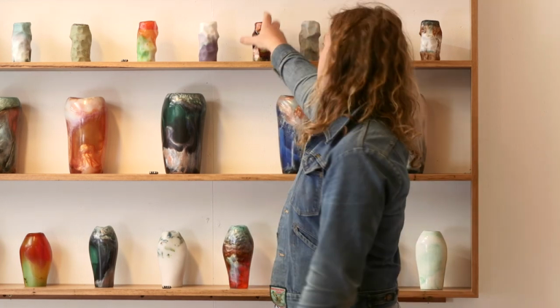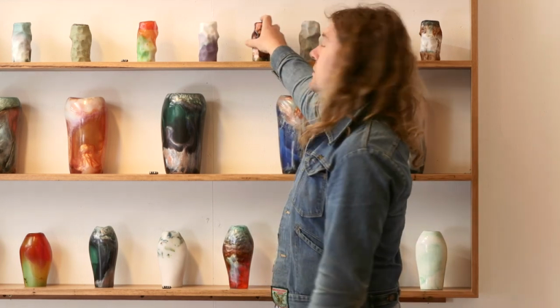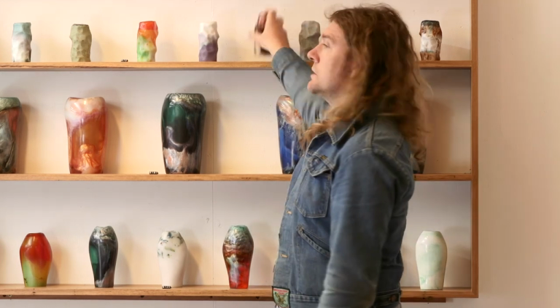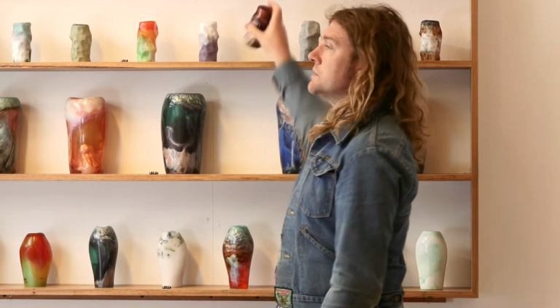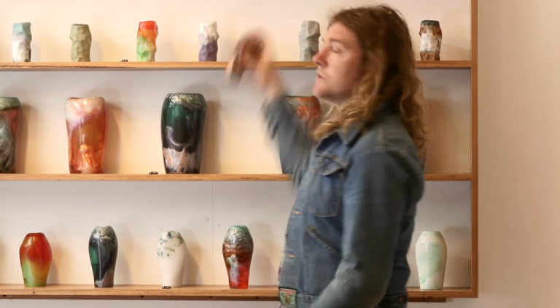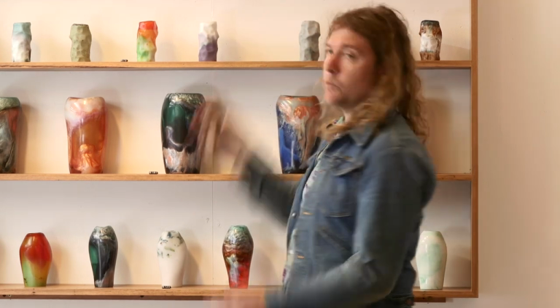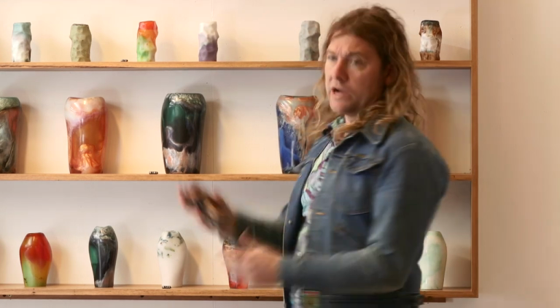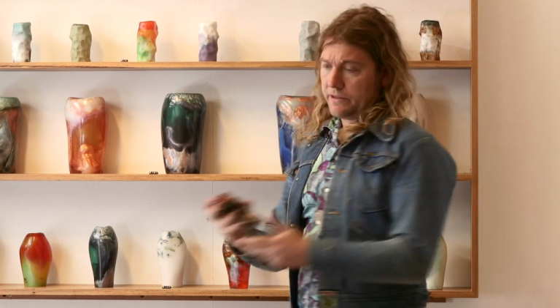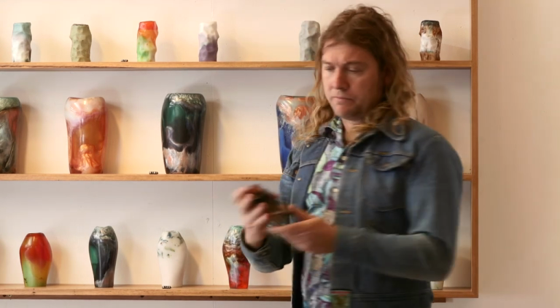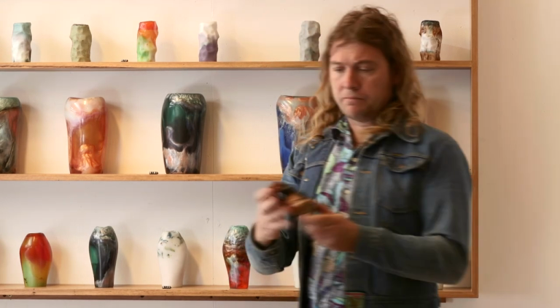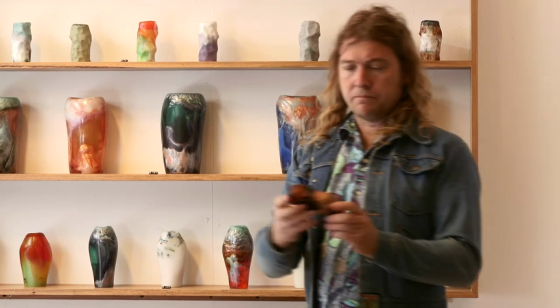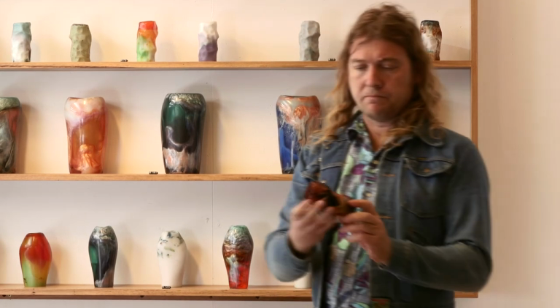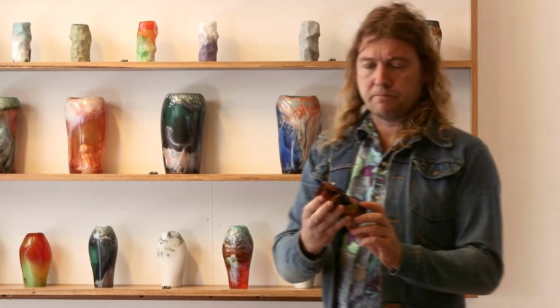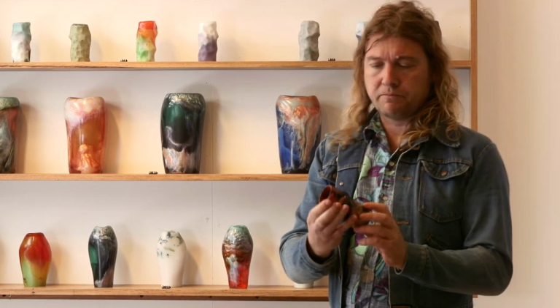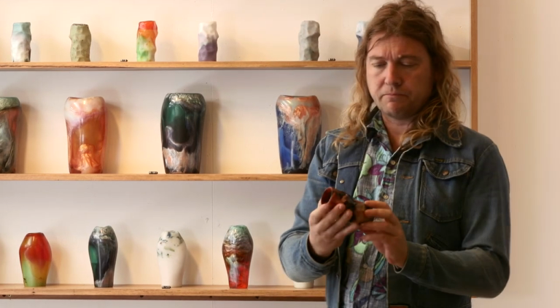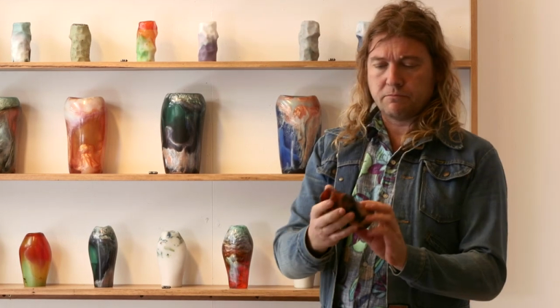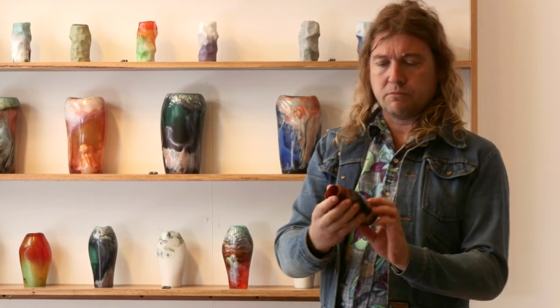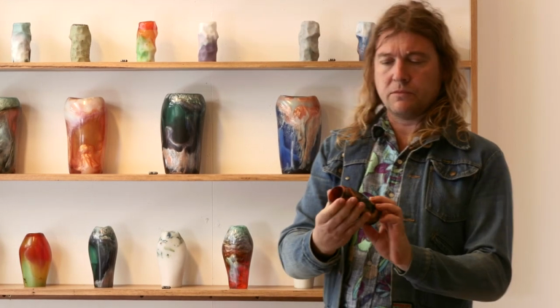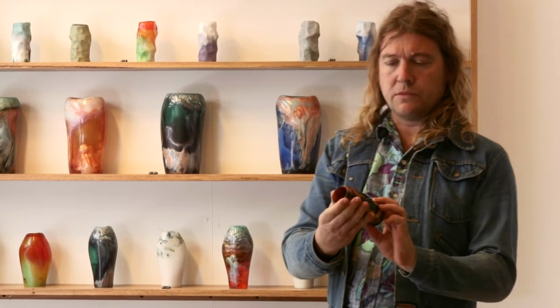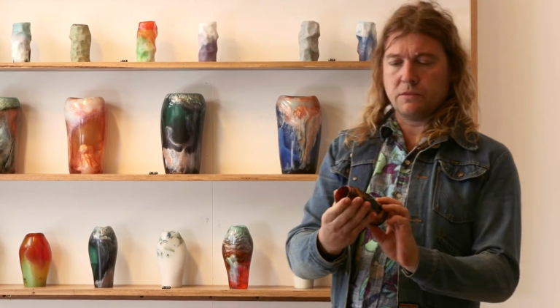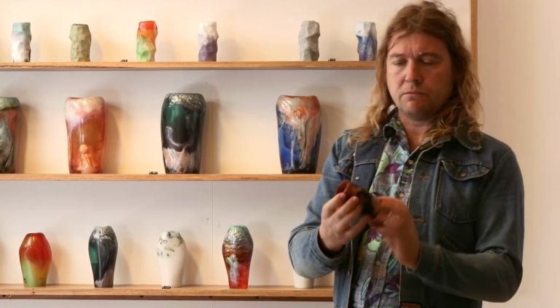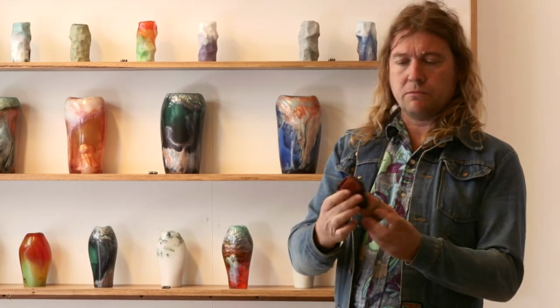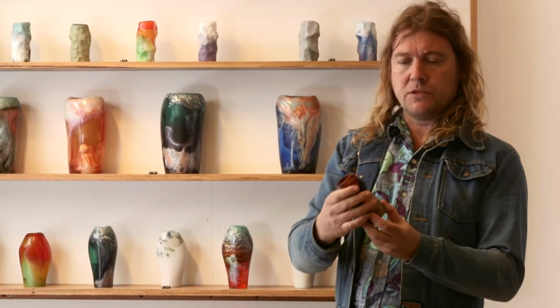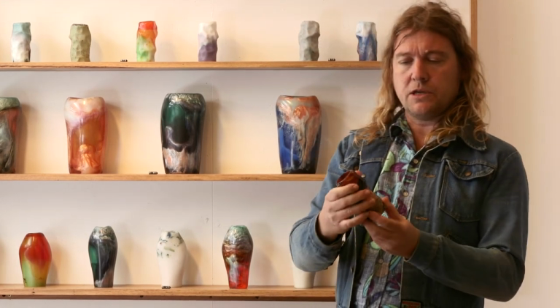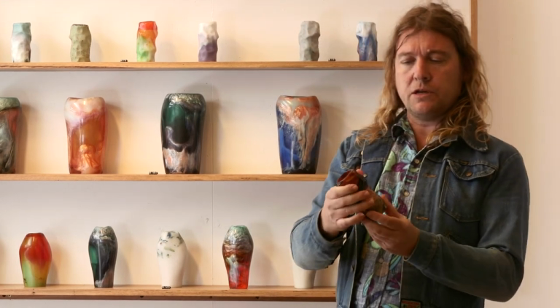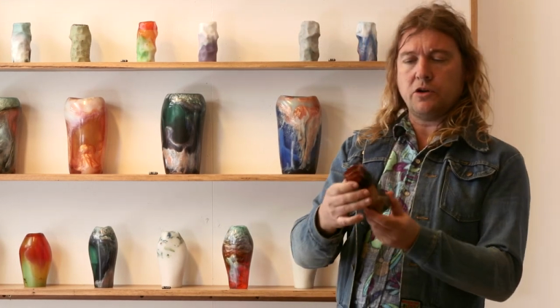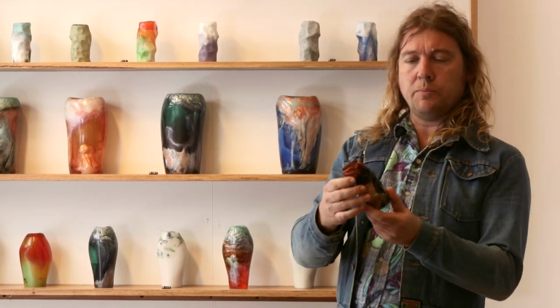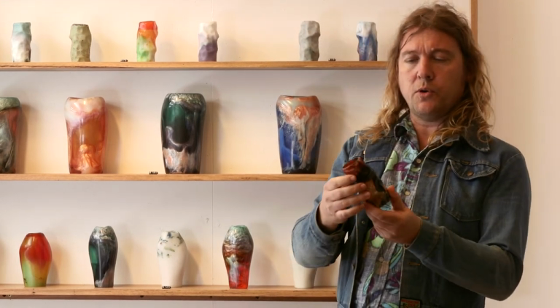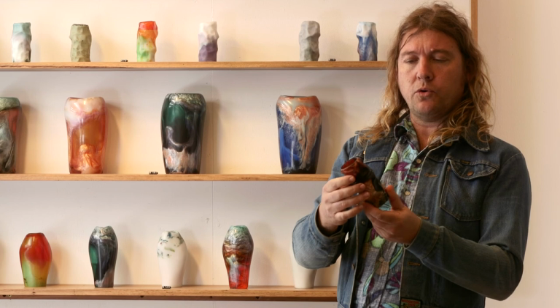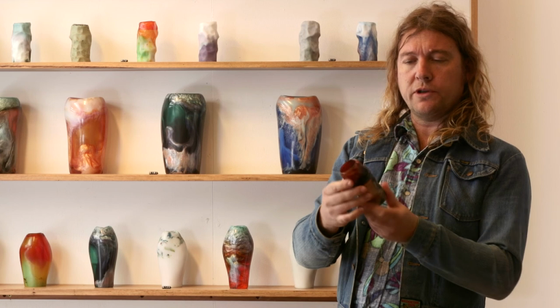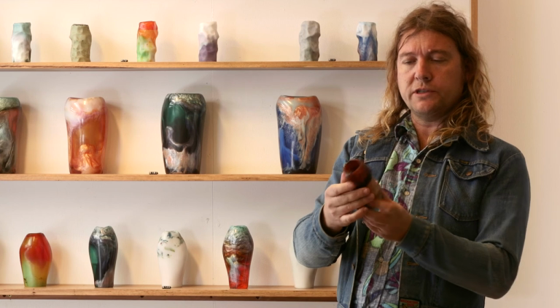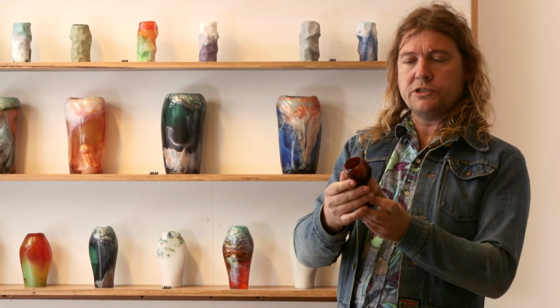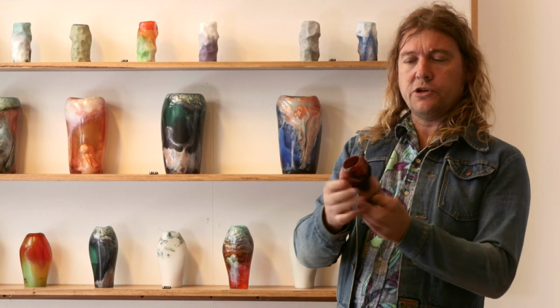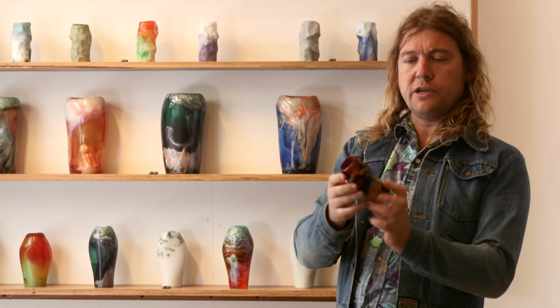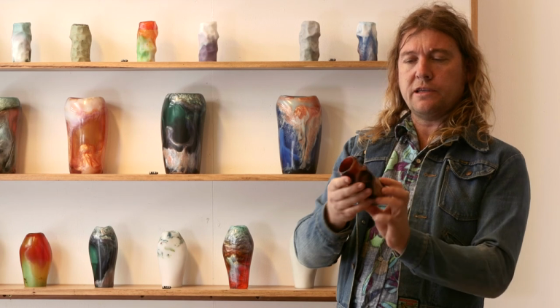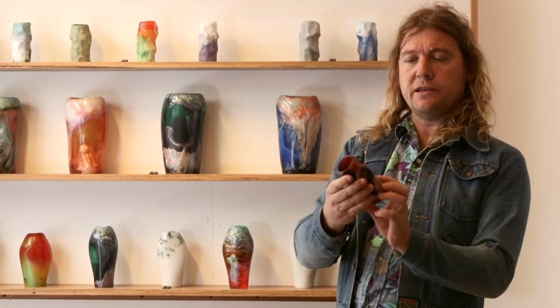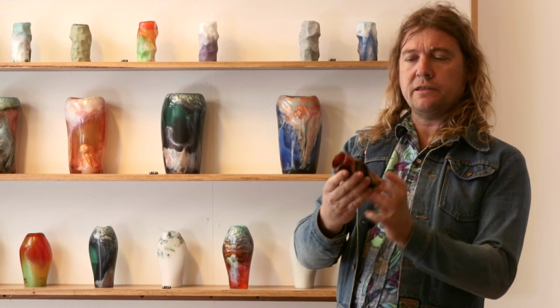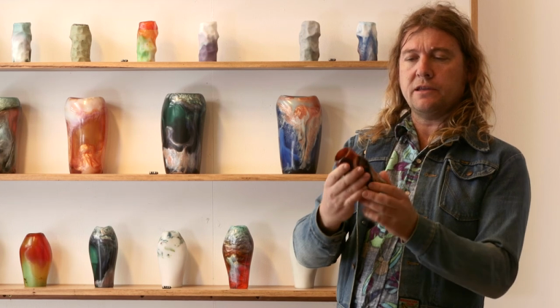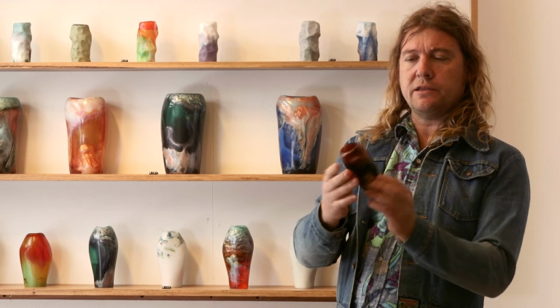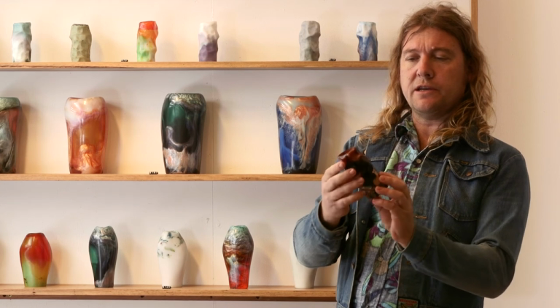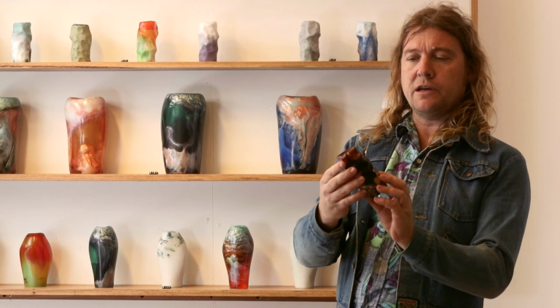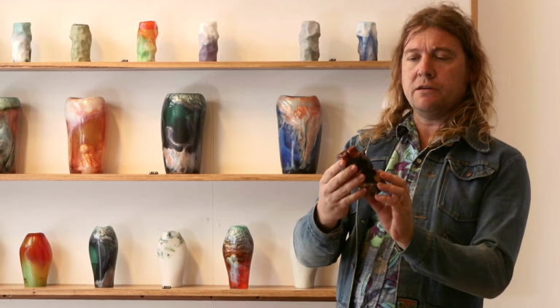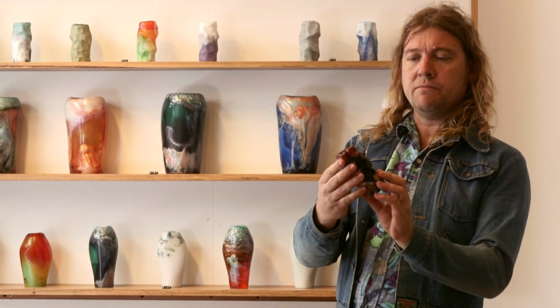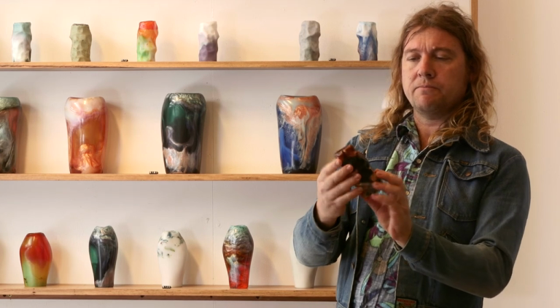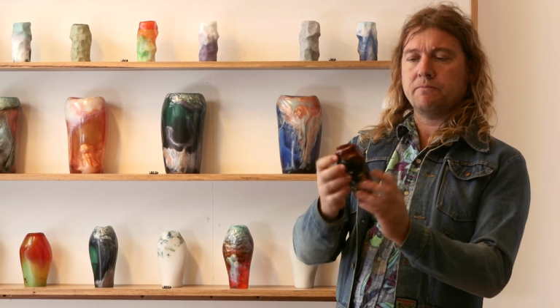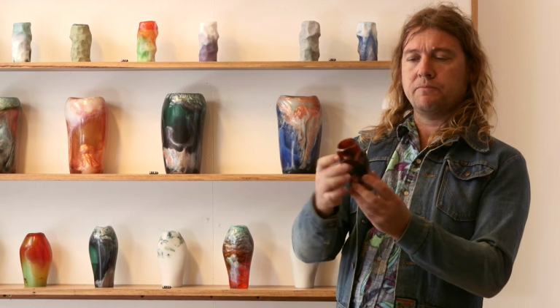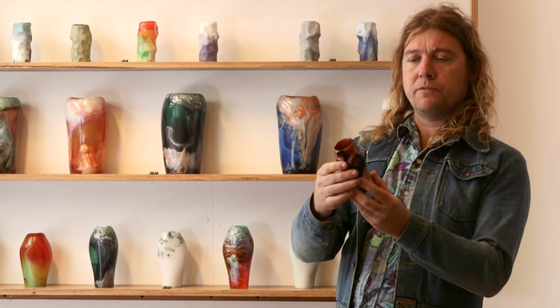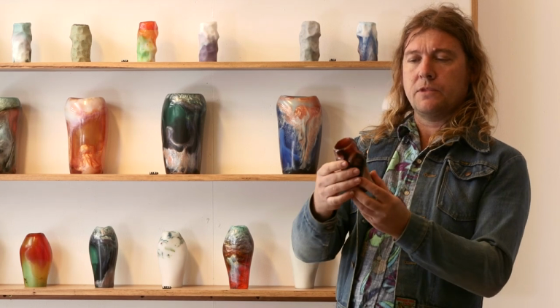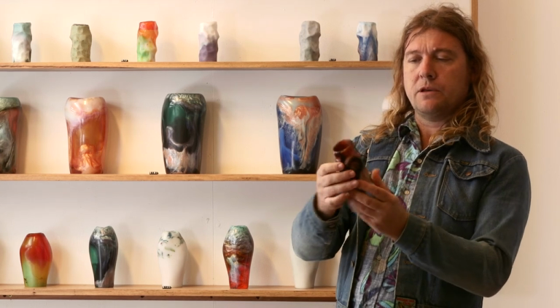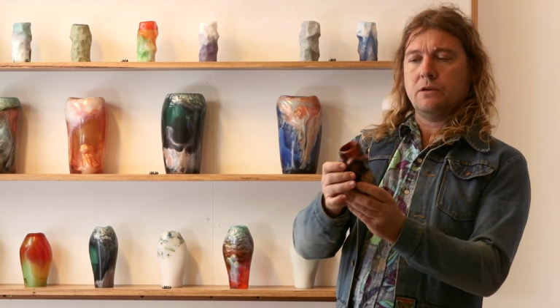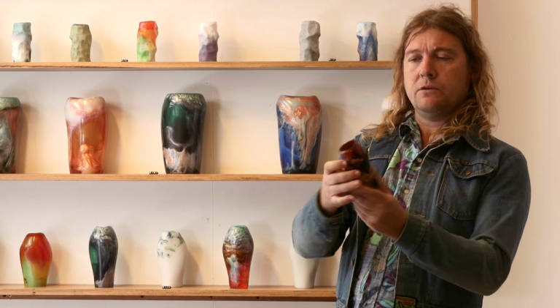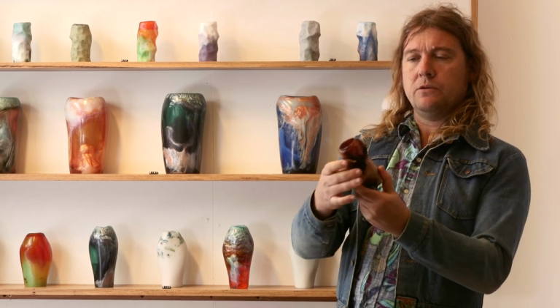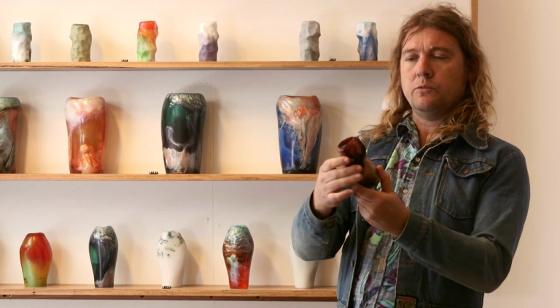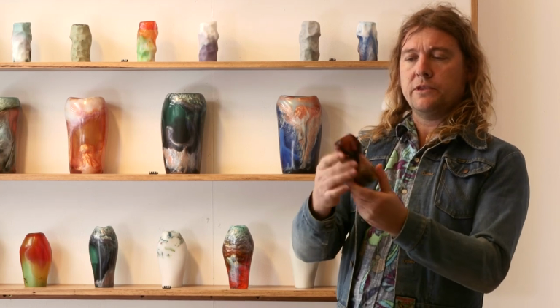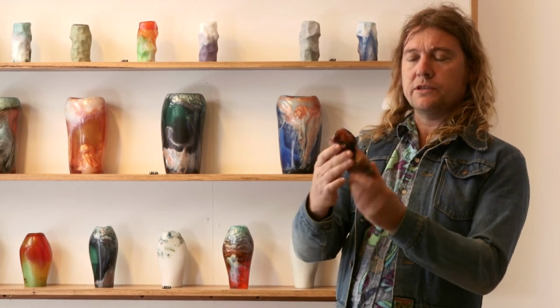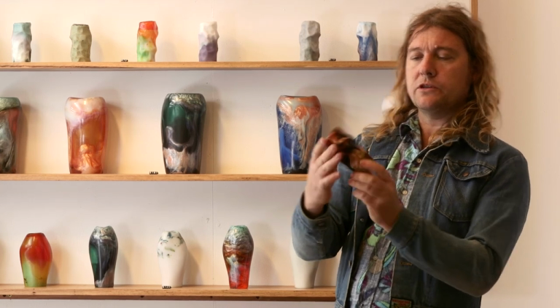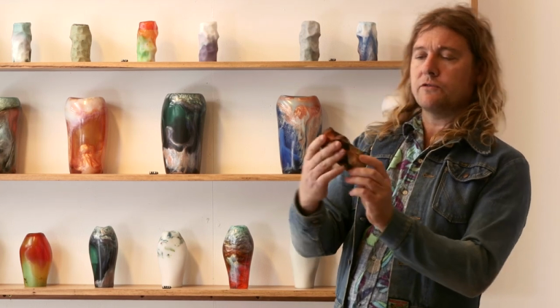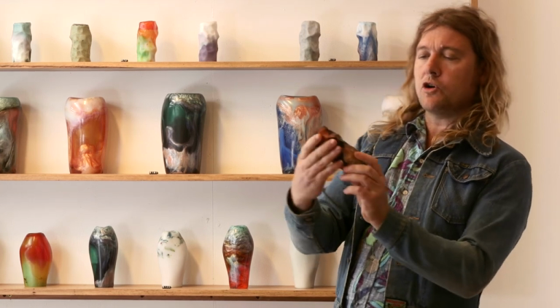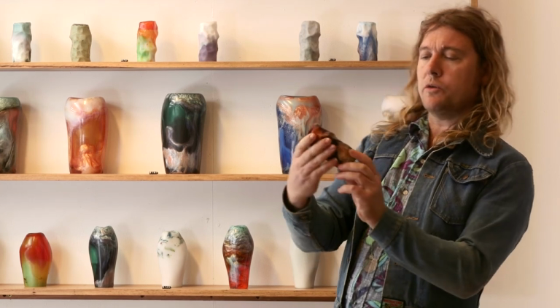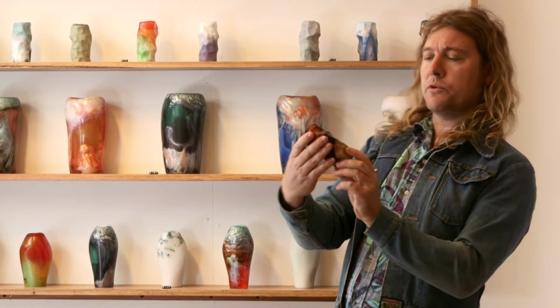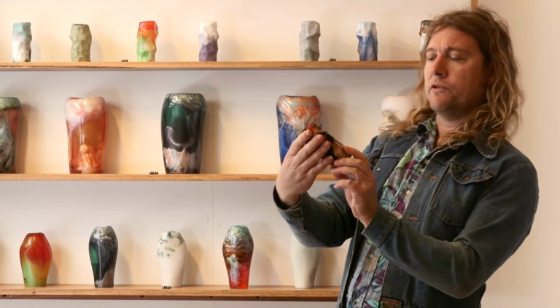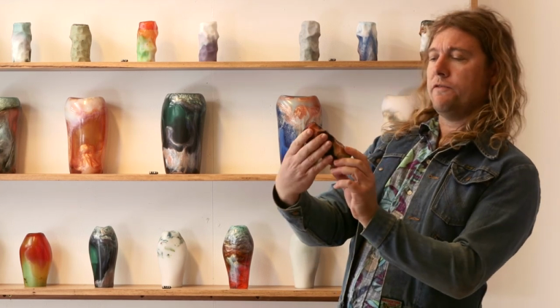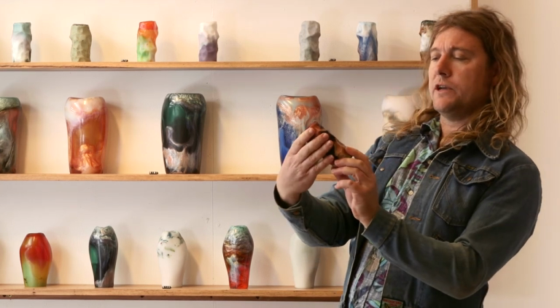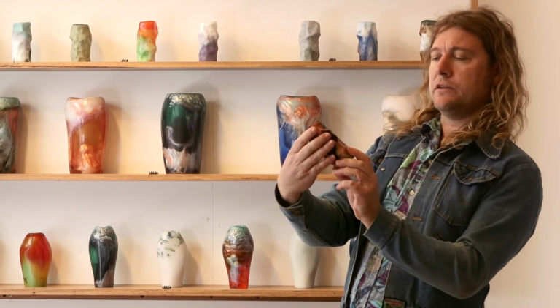This is the one that I poured in the studio the other day with the sort of copper effect.